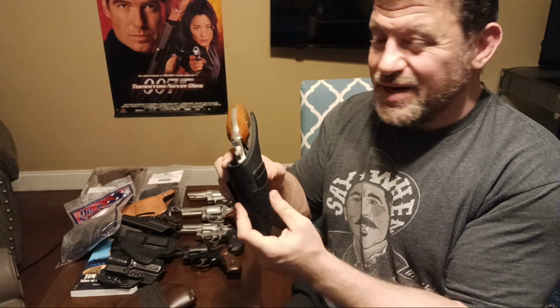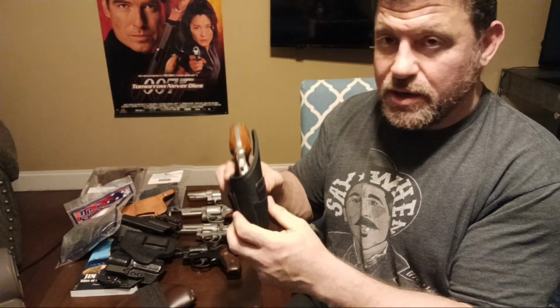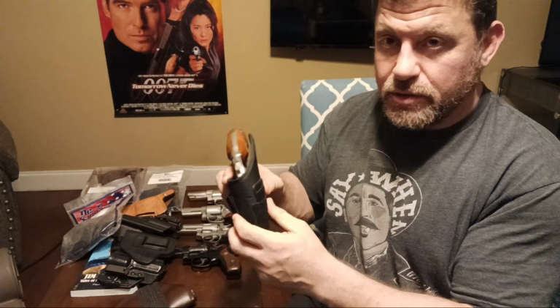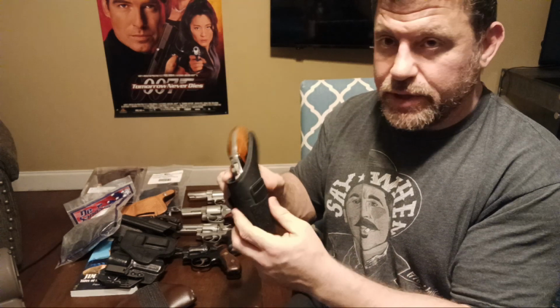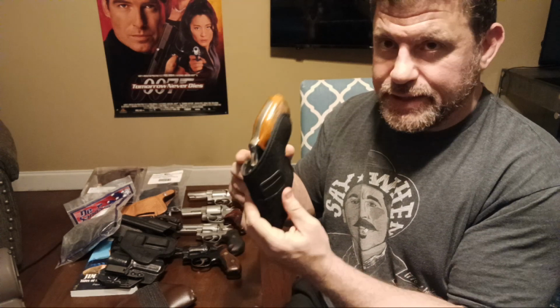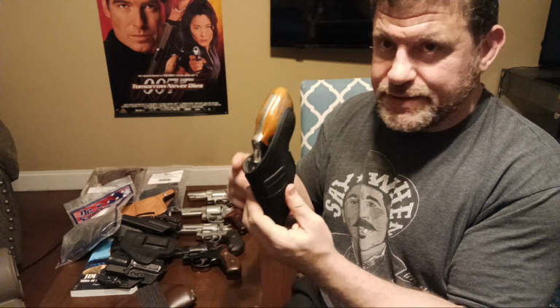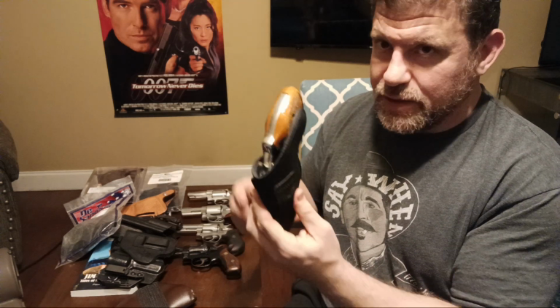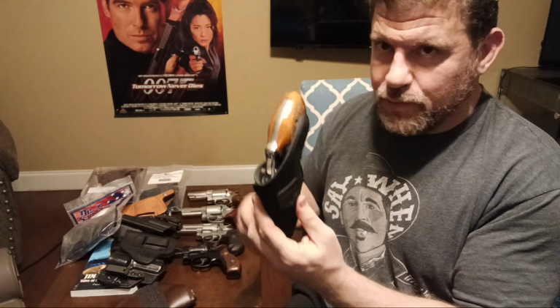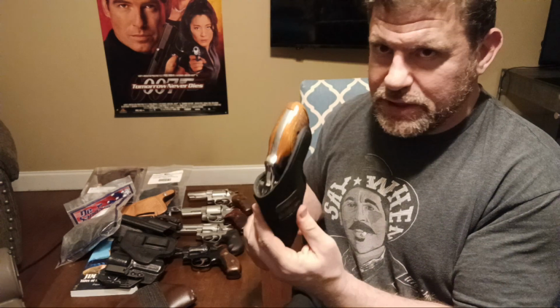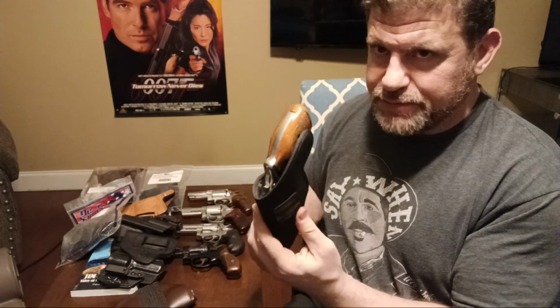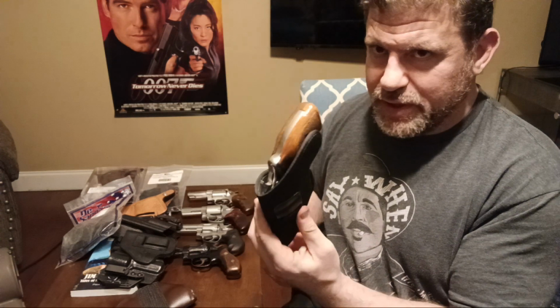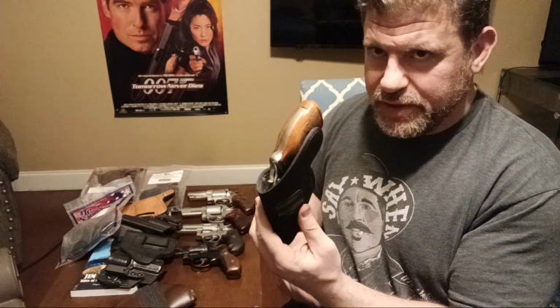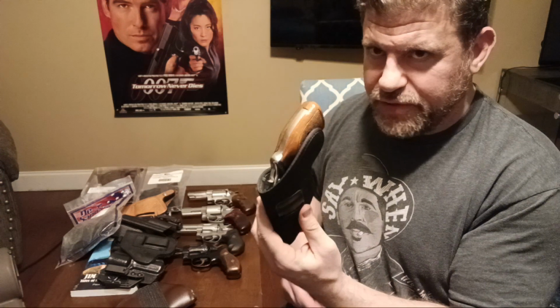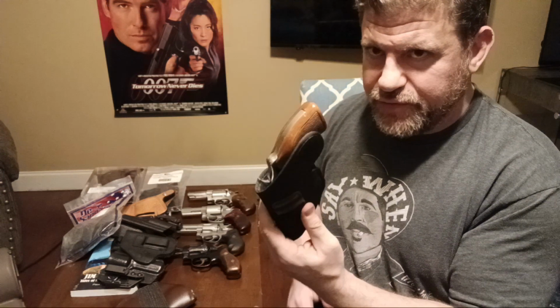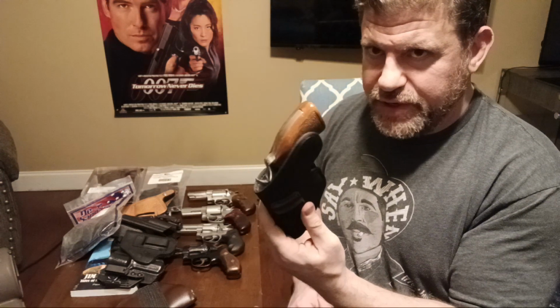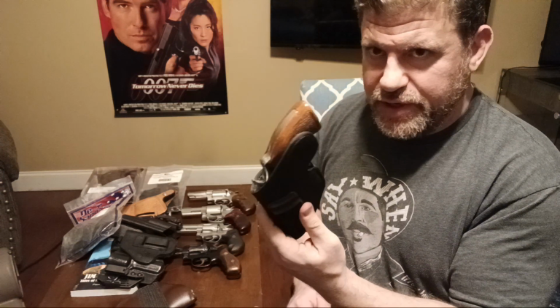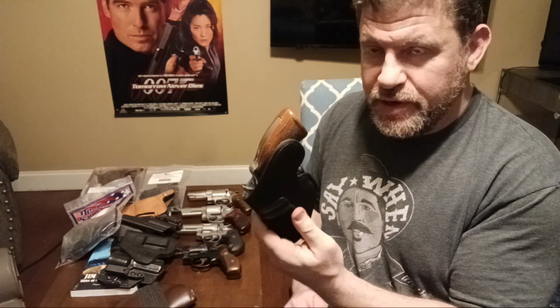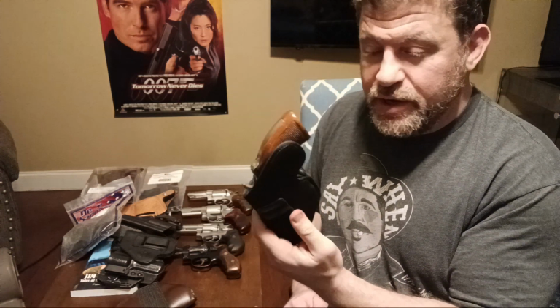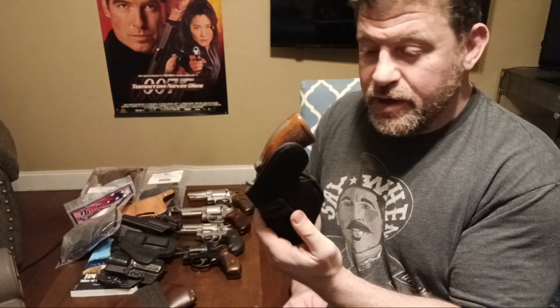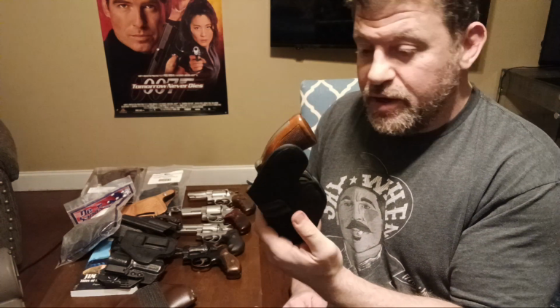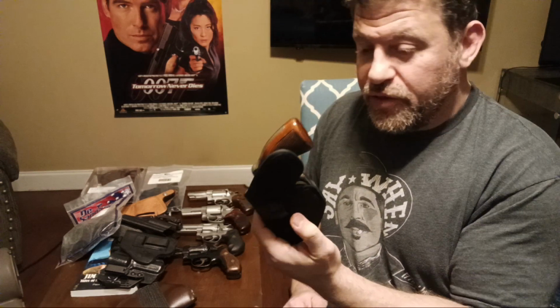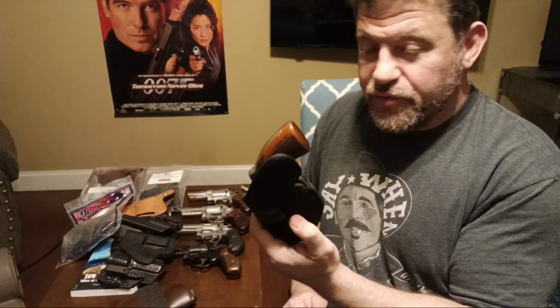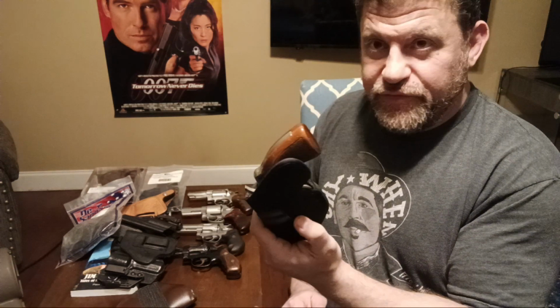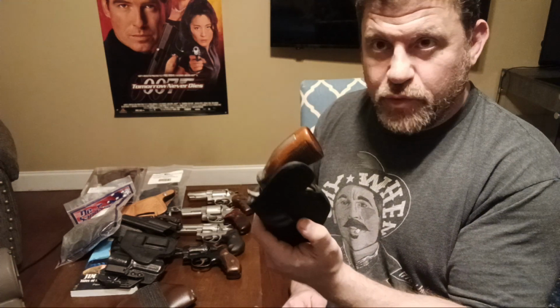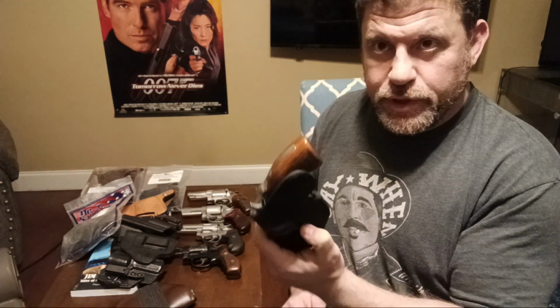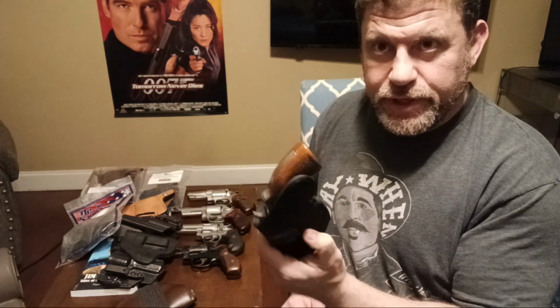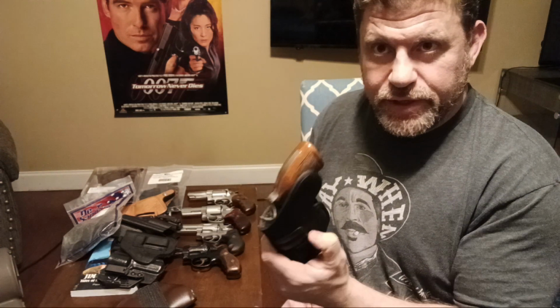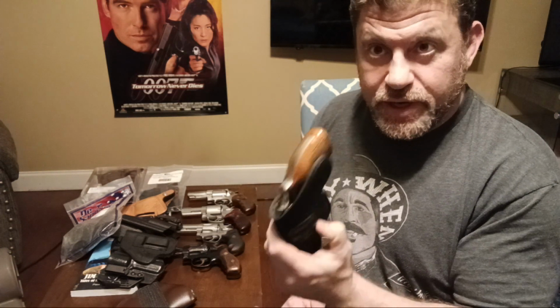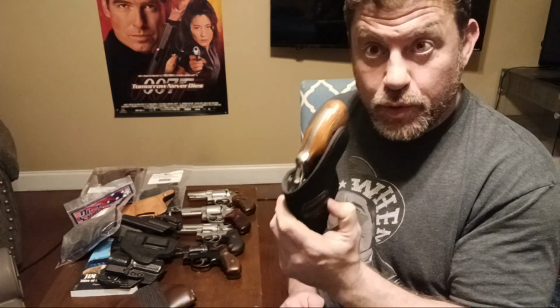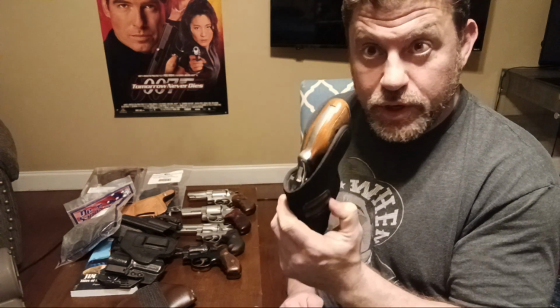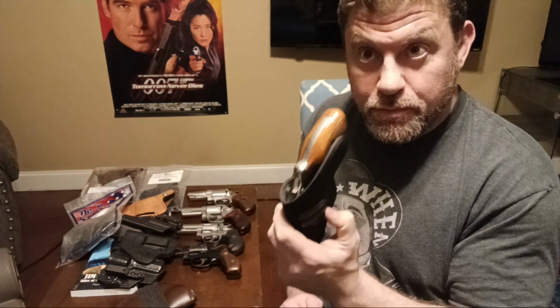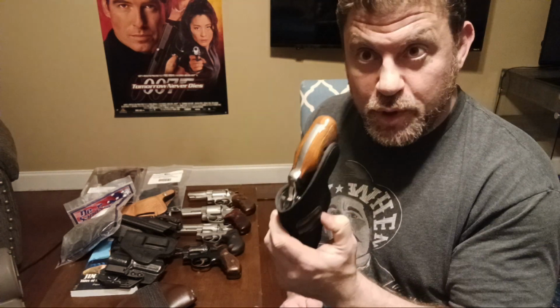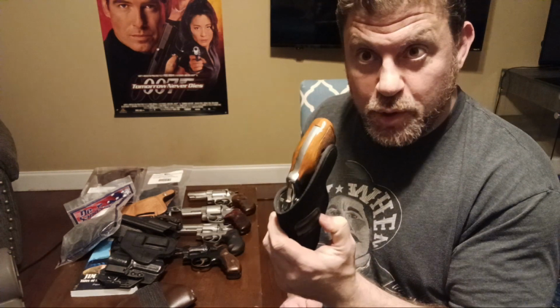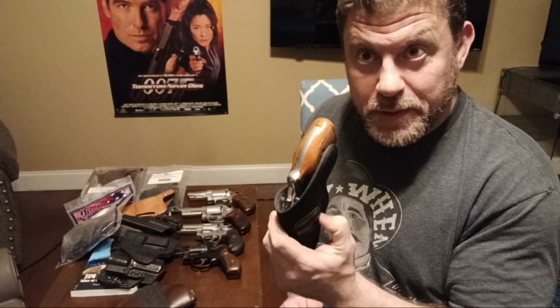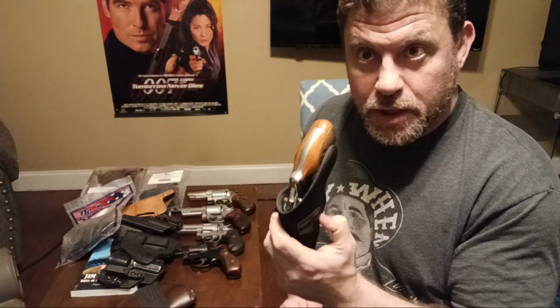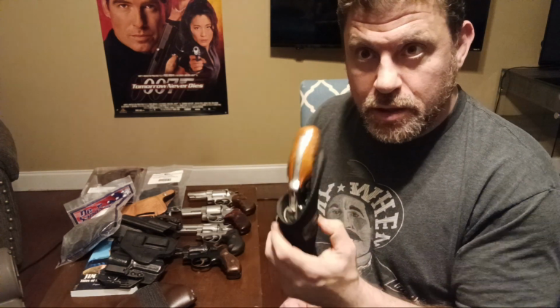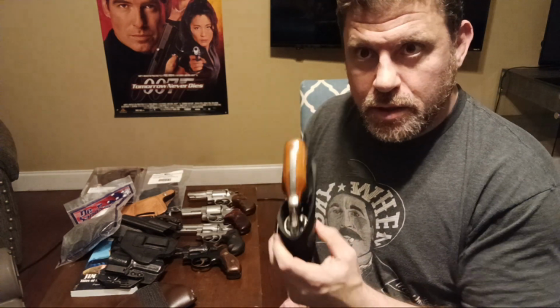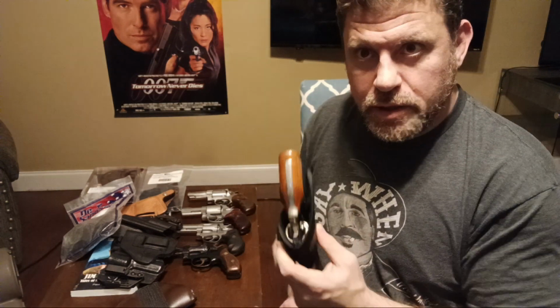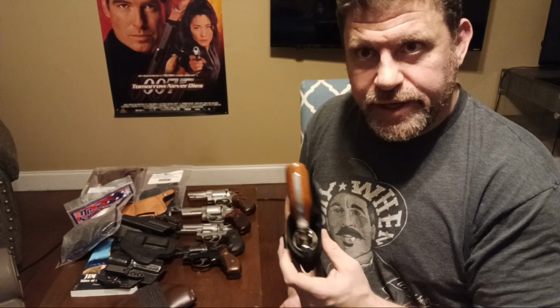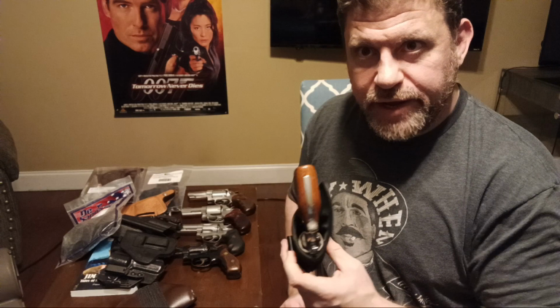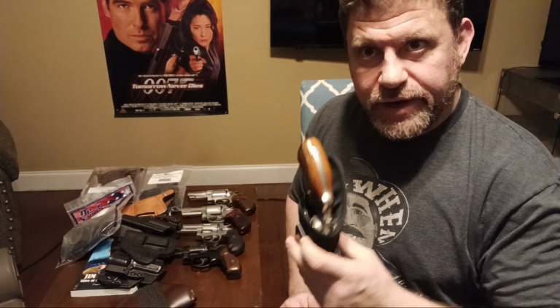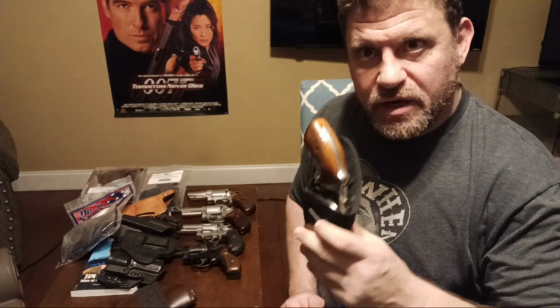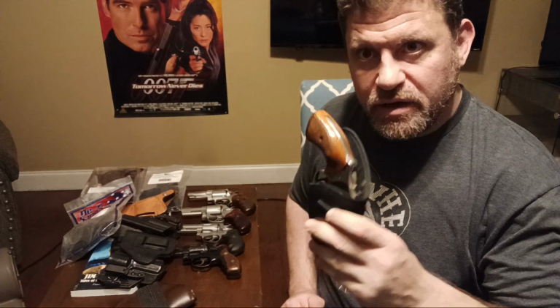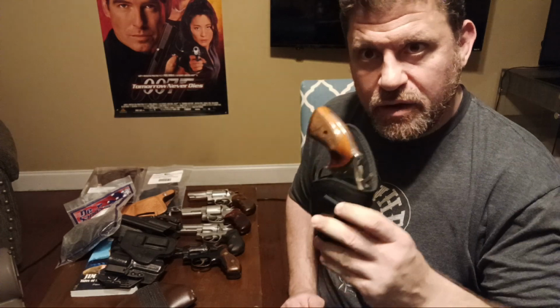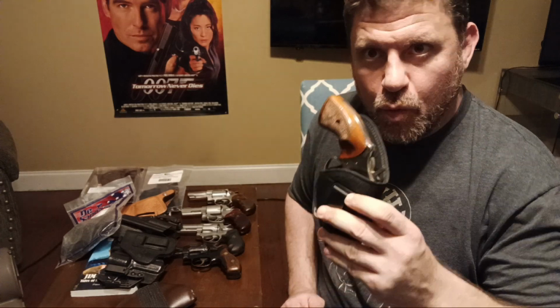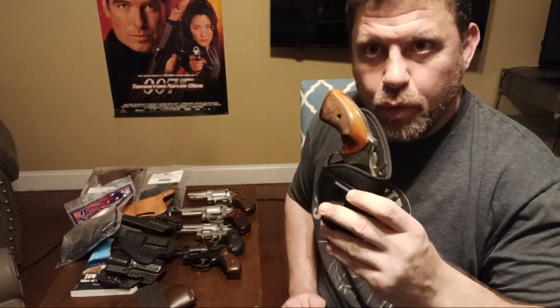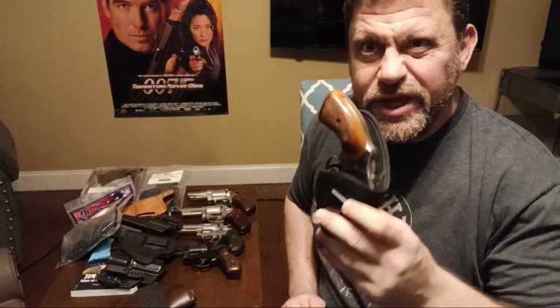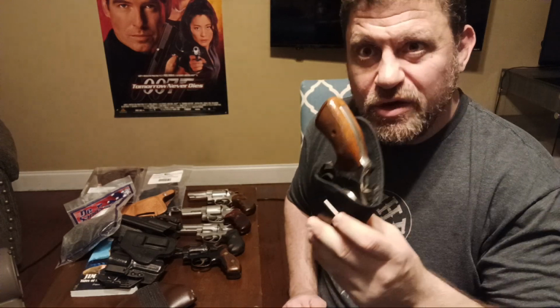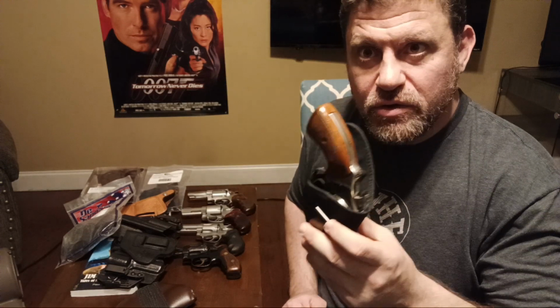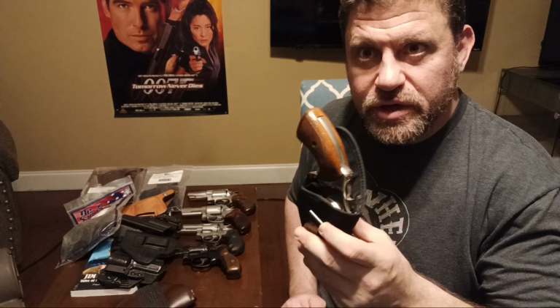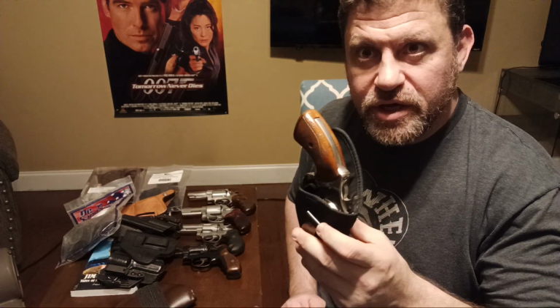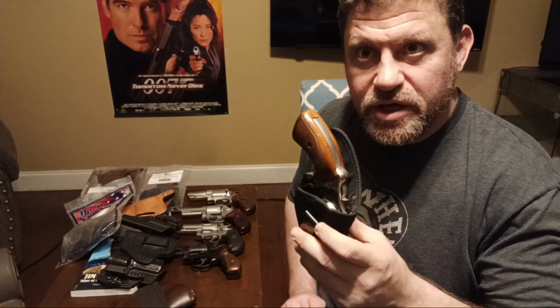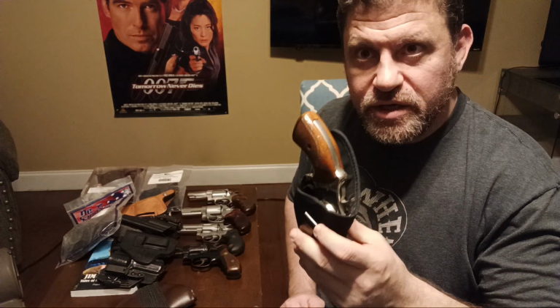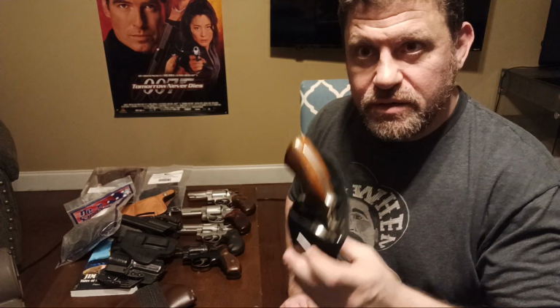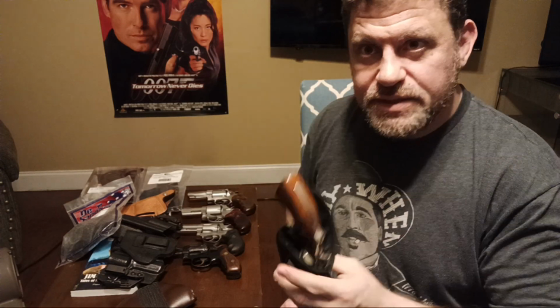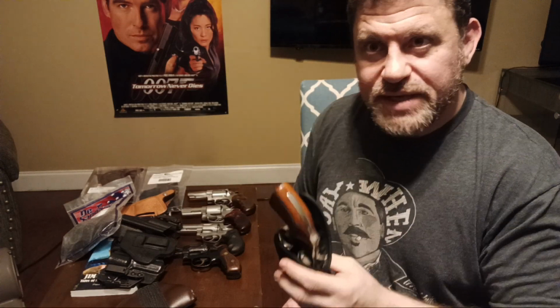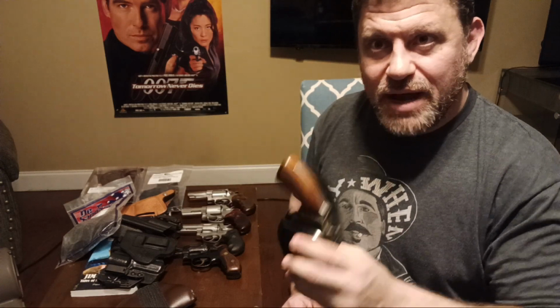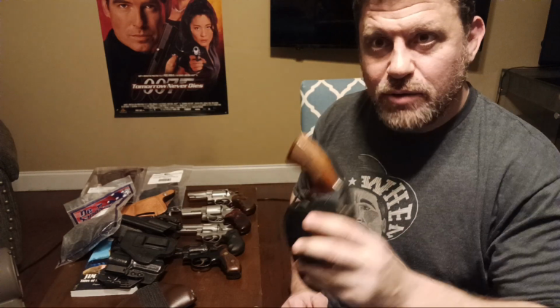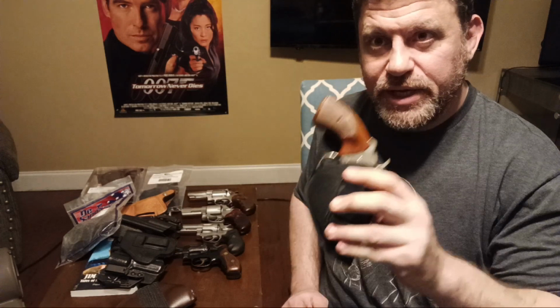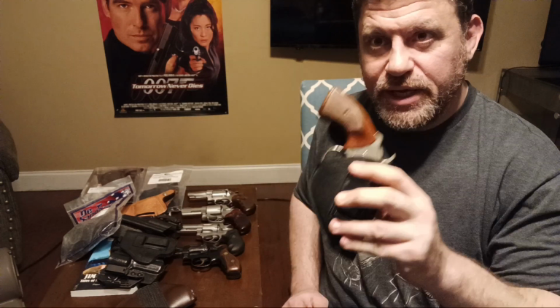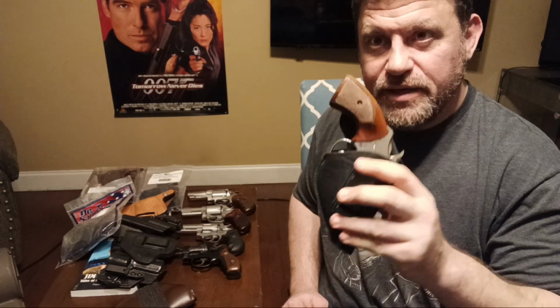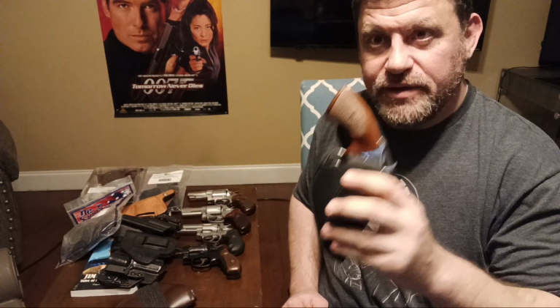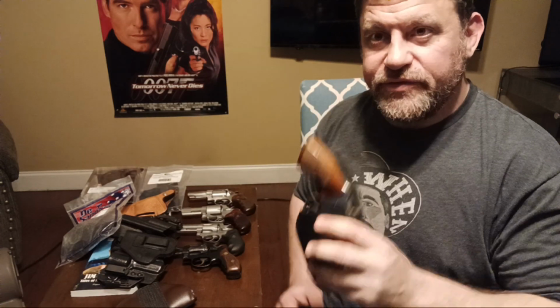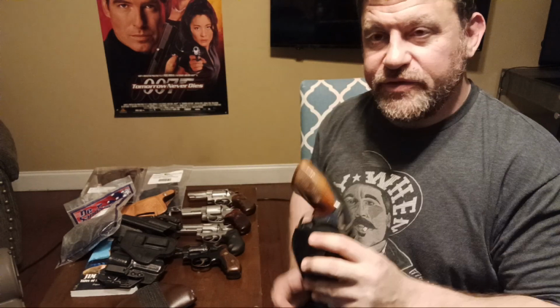I don't like inside waistband at three or 3:30 — that old-school boomer carry style. That's pretty outdated stuff.